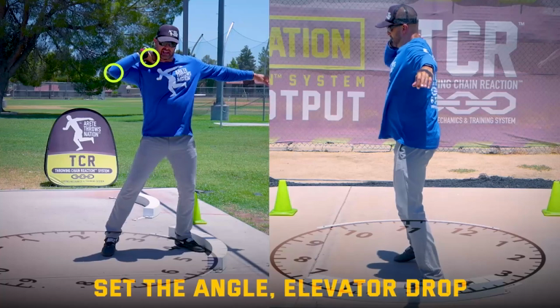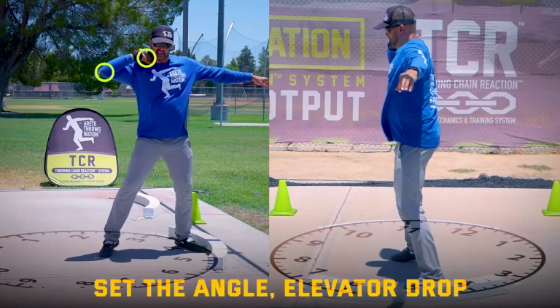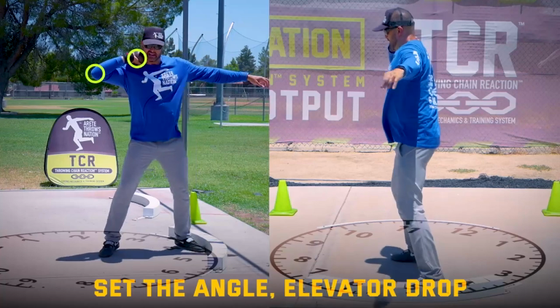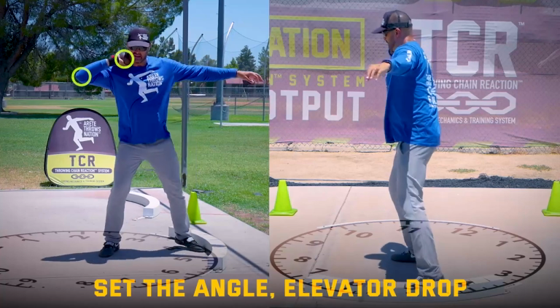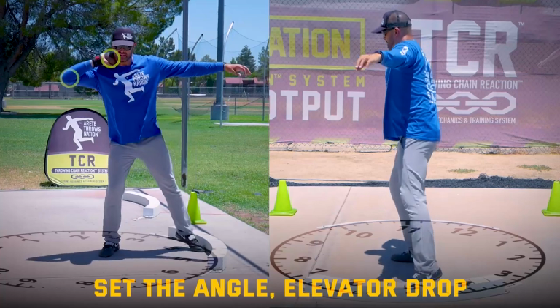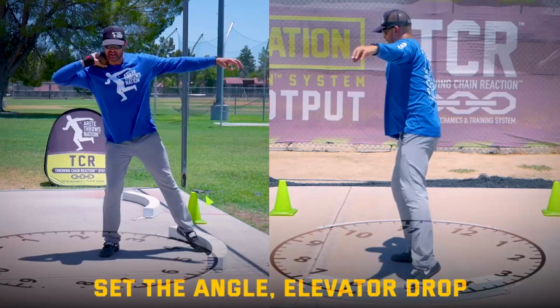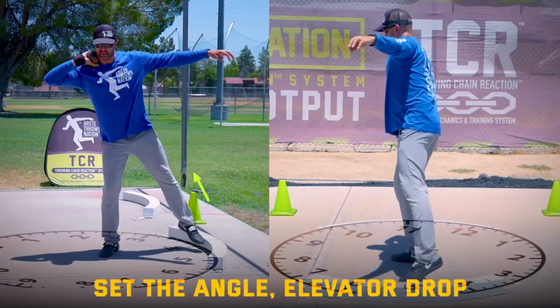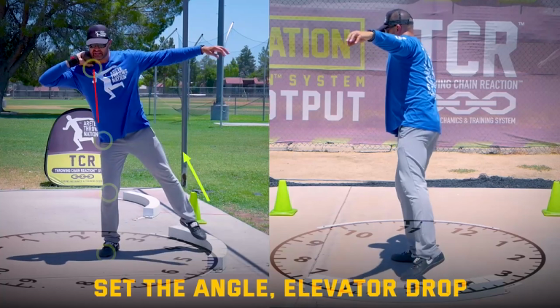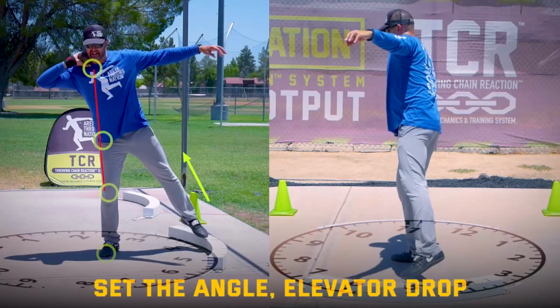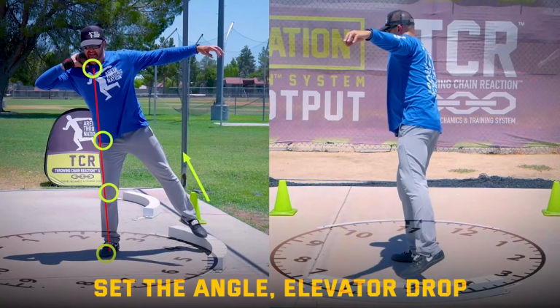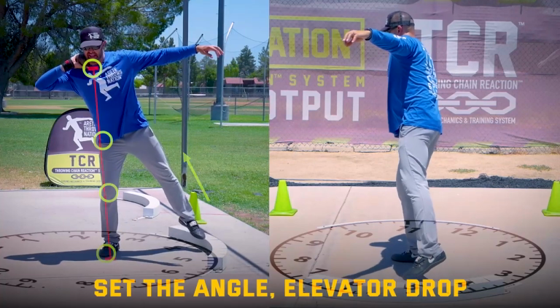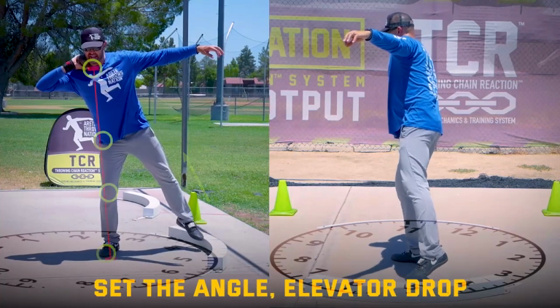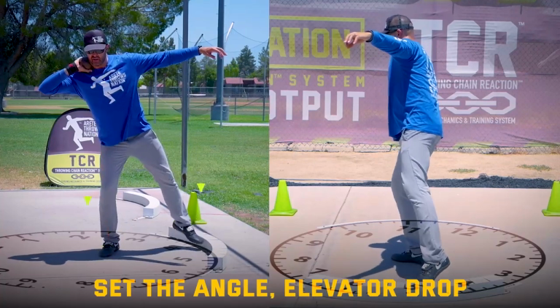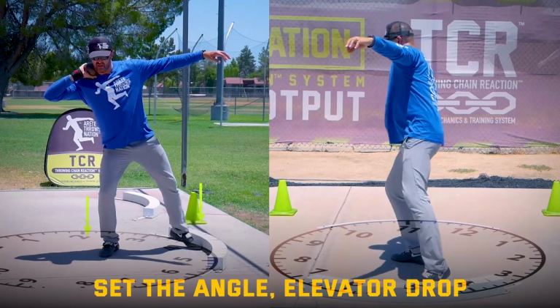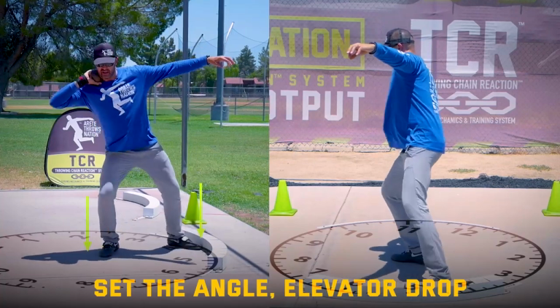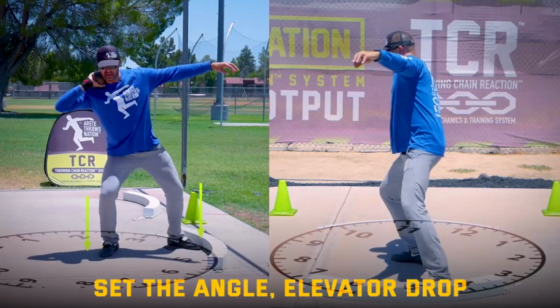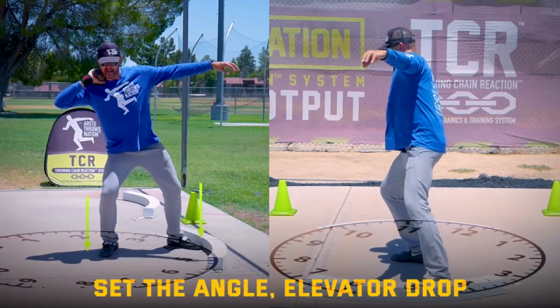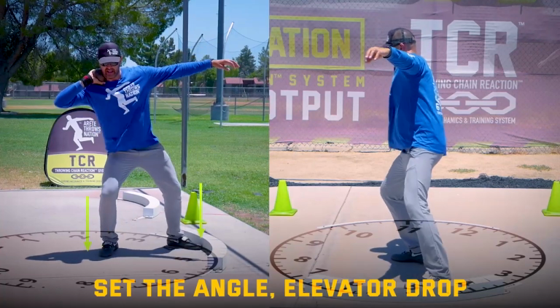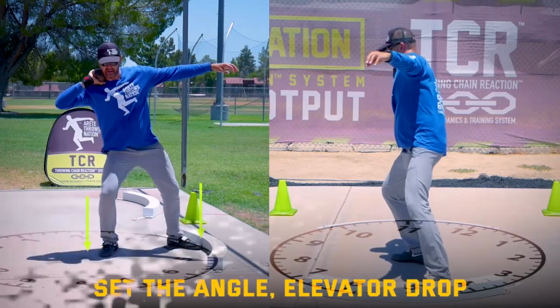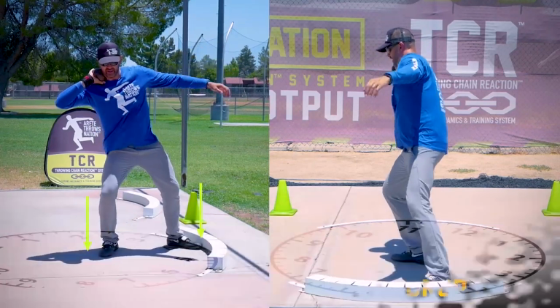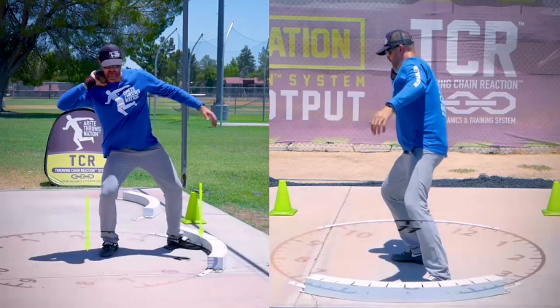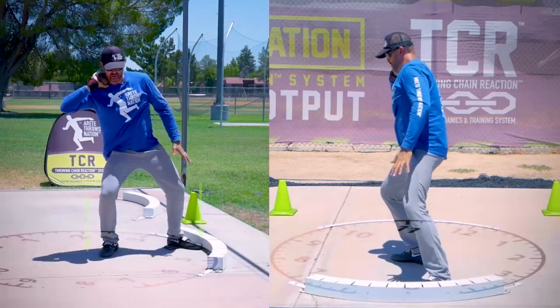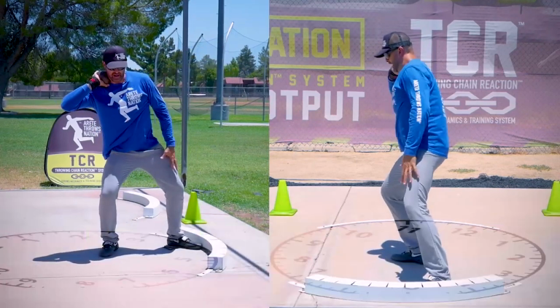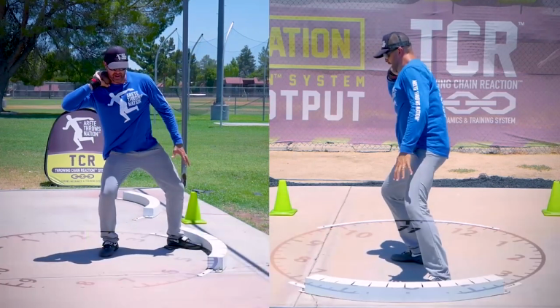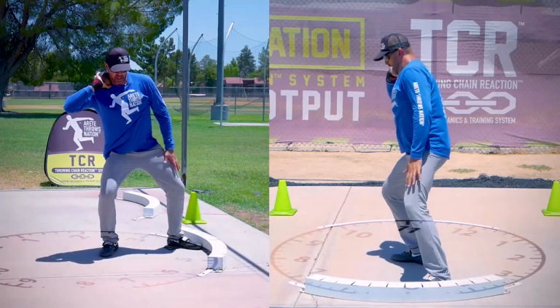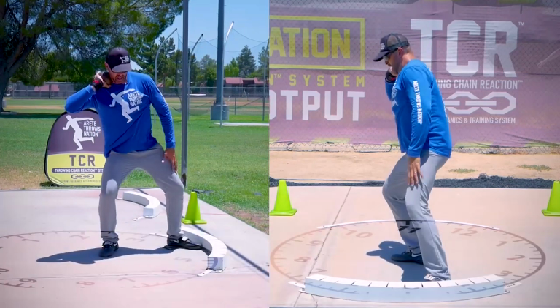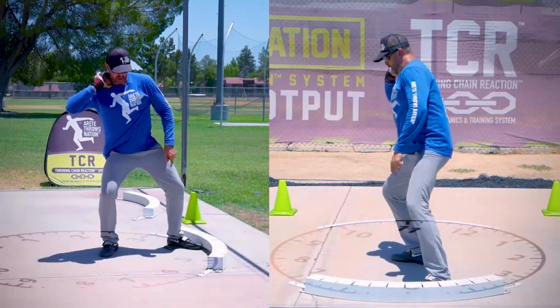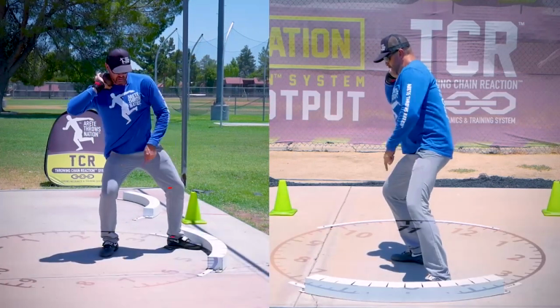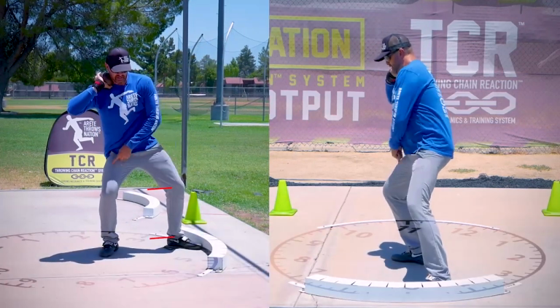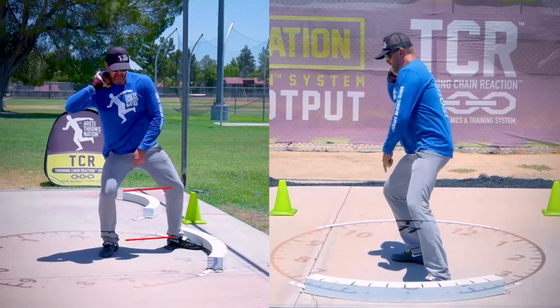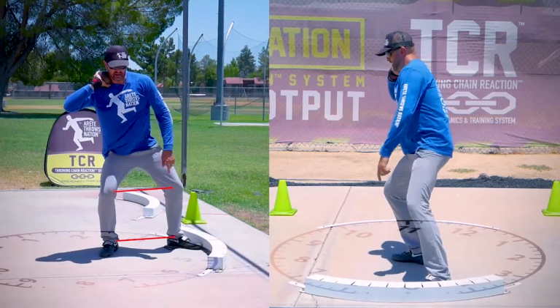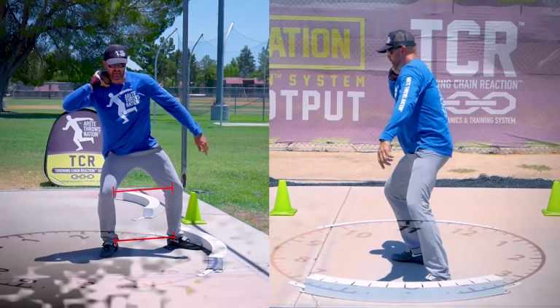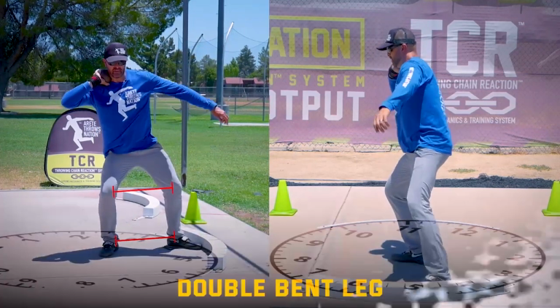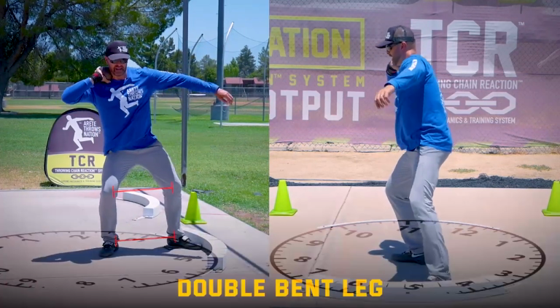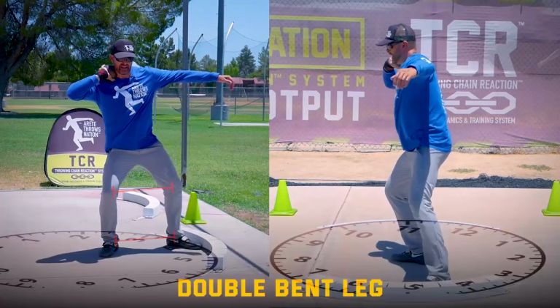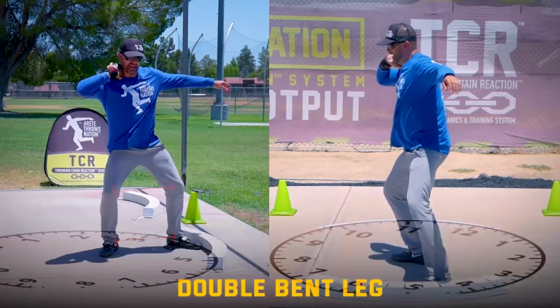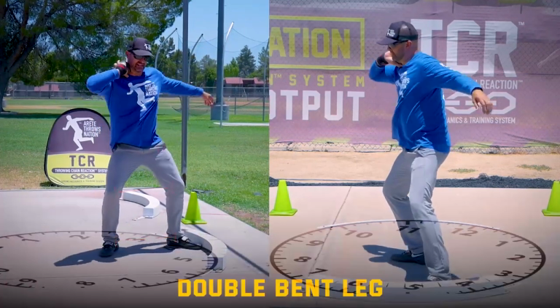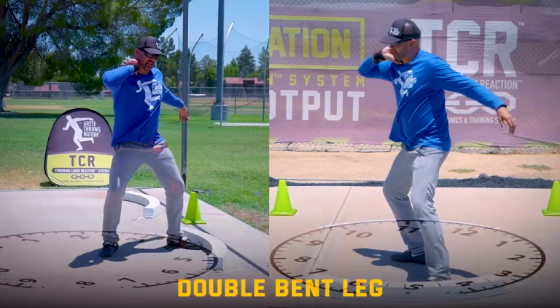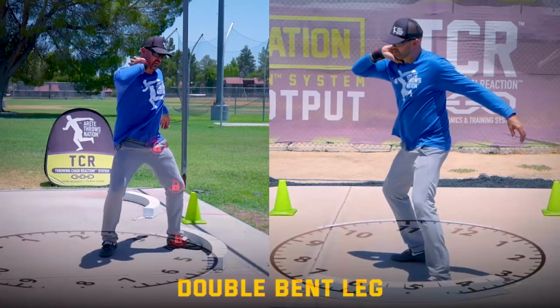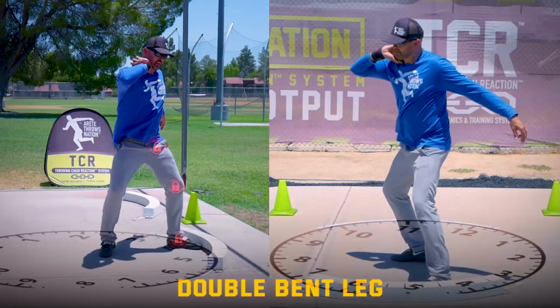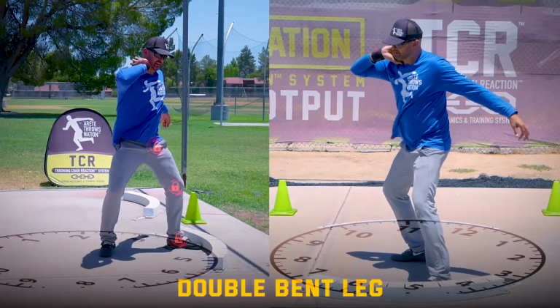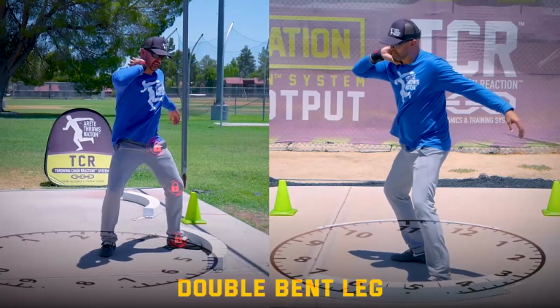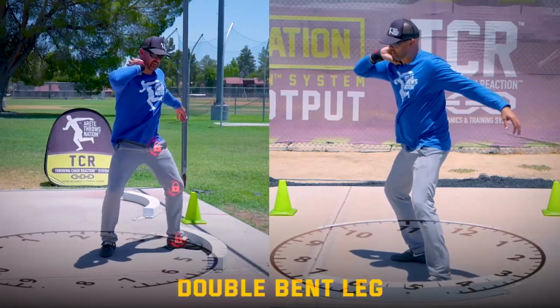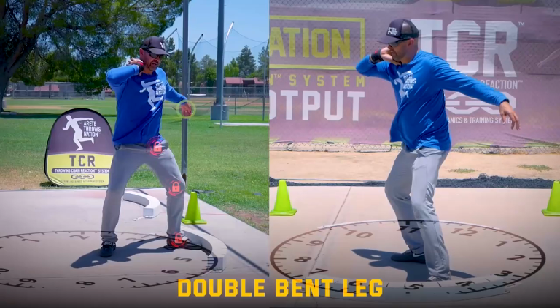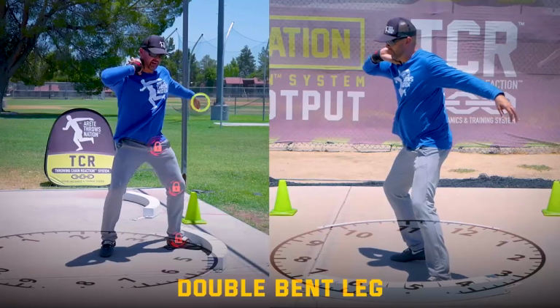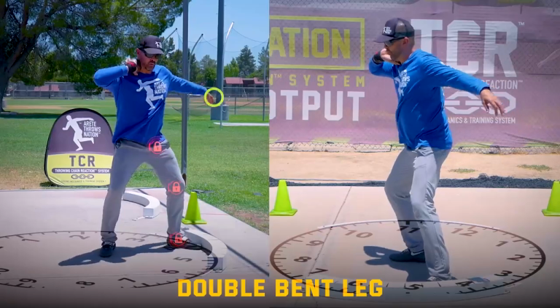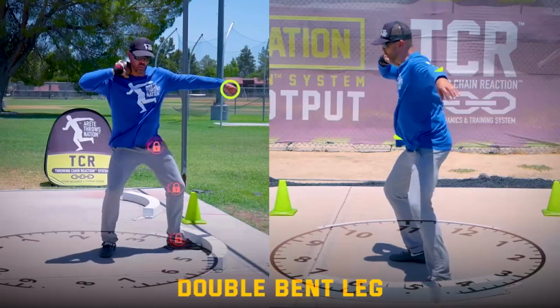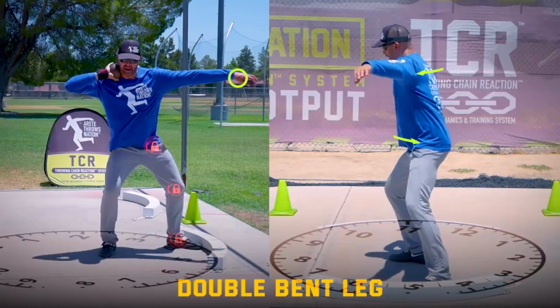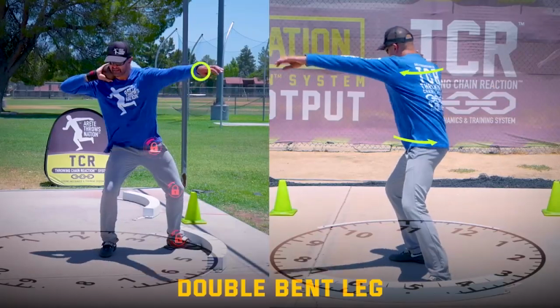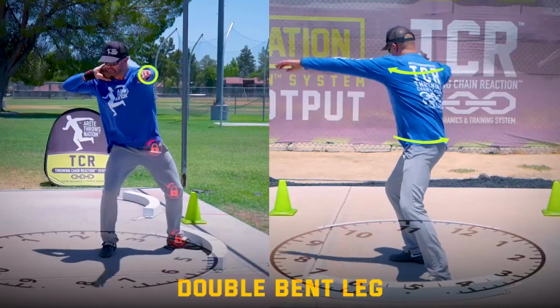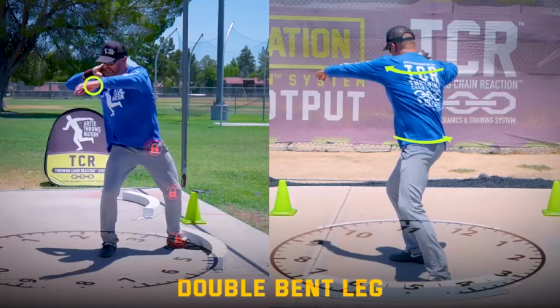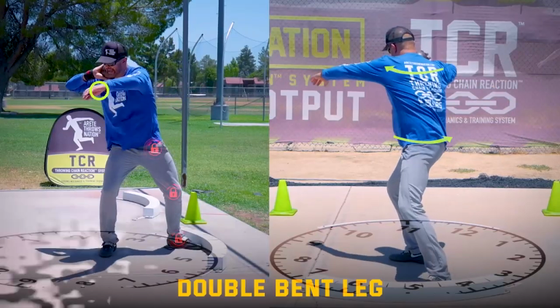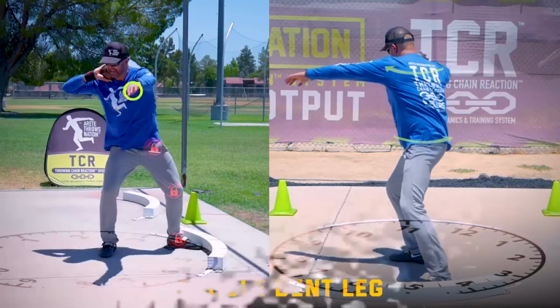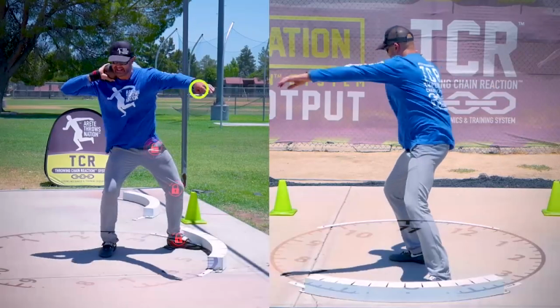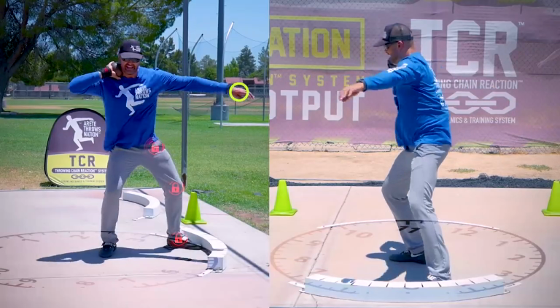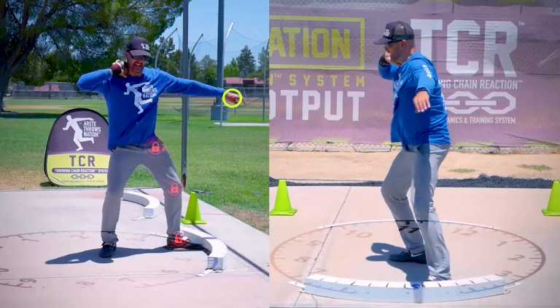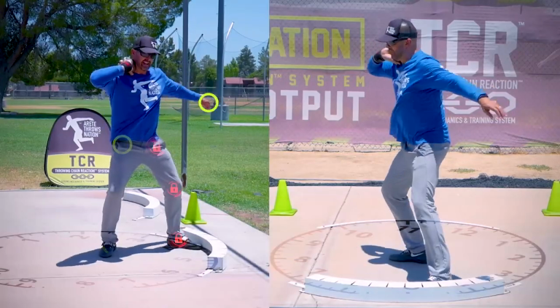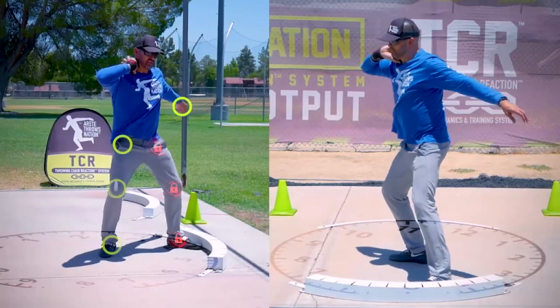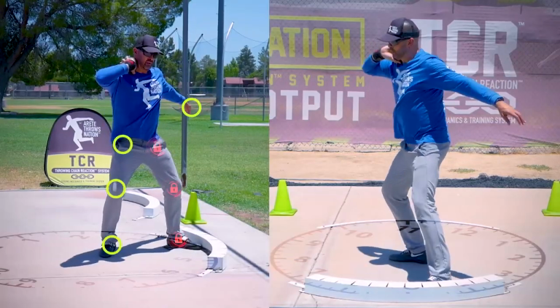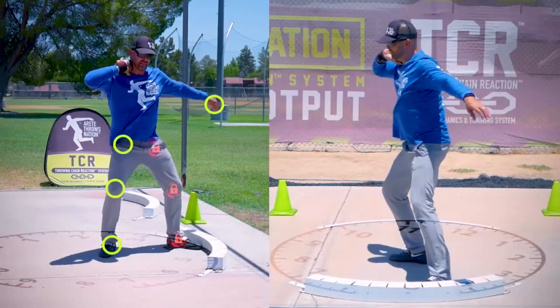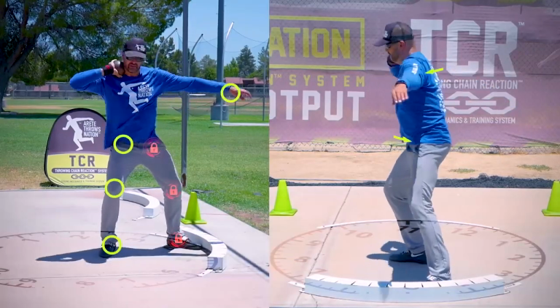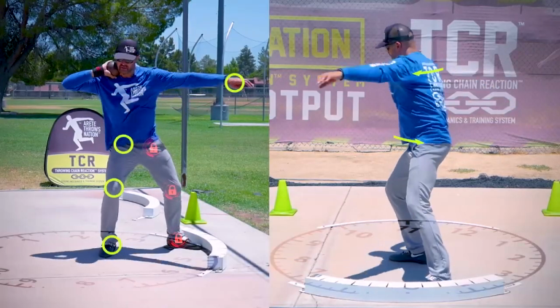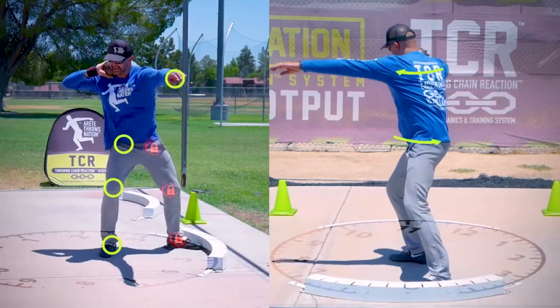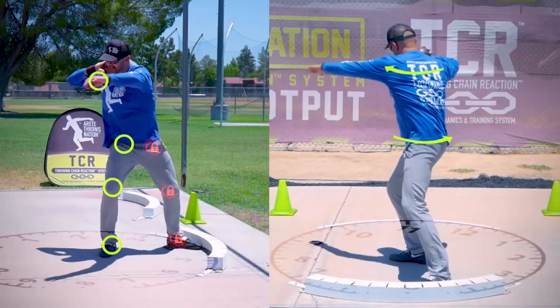Getting ourselves set the angle, elevator drop, notice the double-bend legs. You're going to see me kind of wind flat, so I feel that.